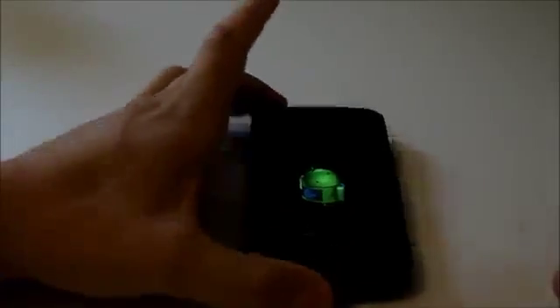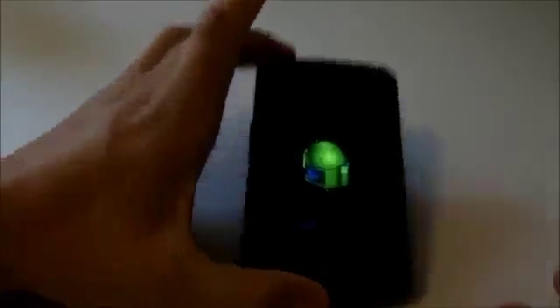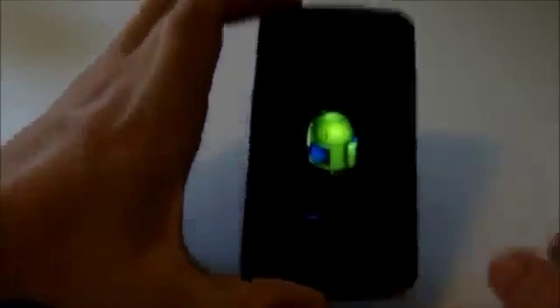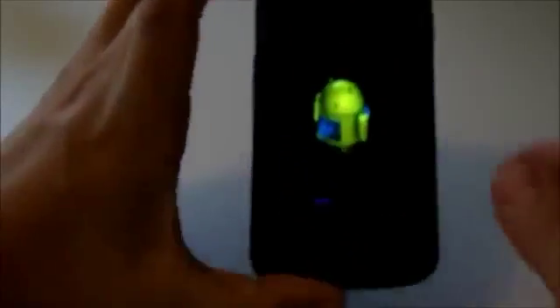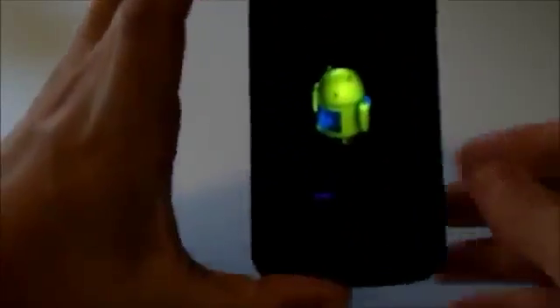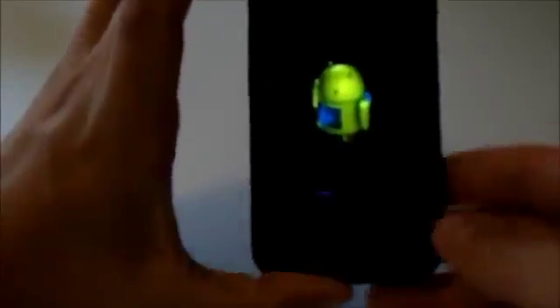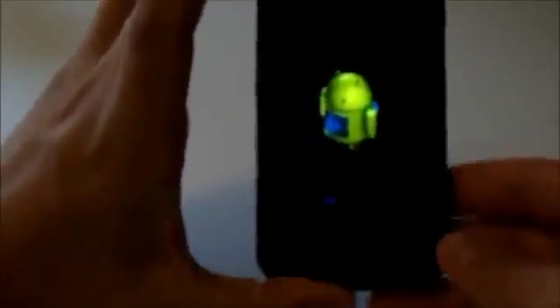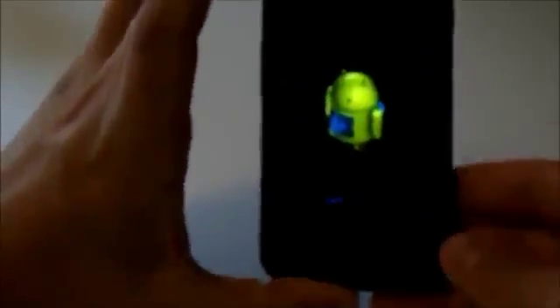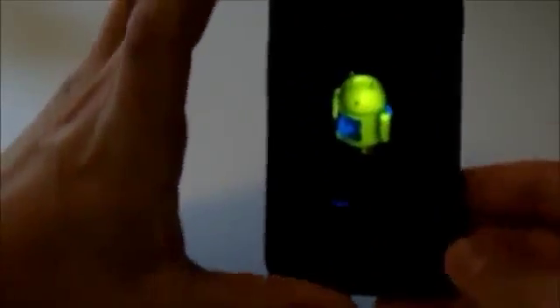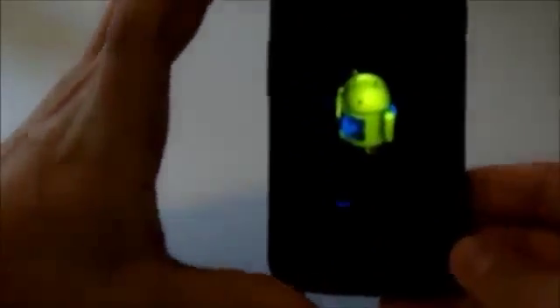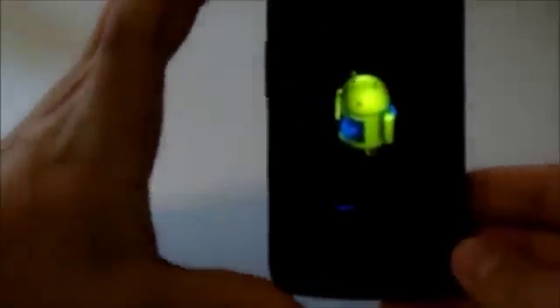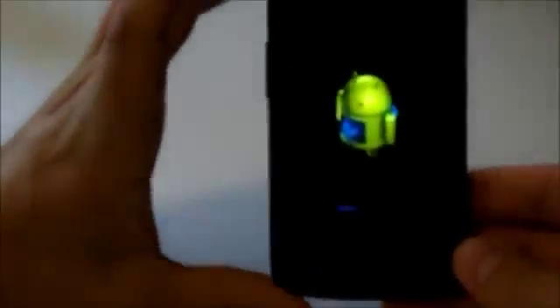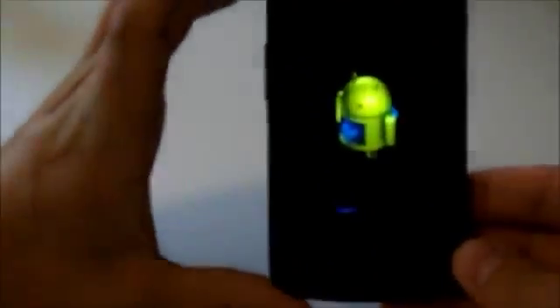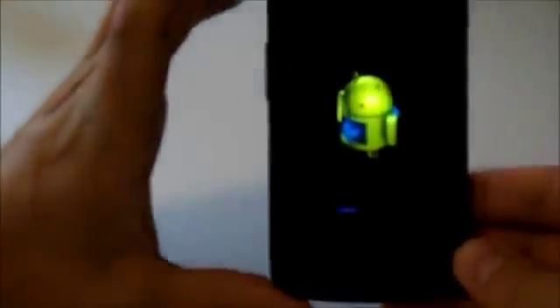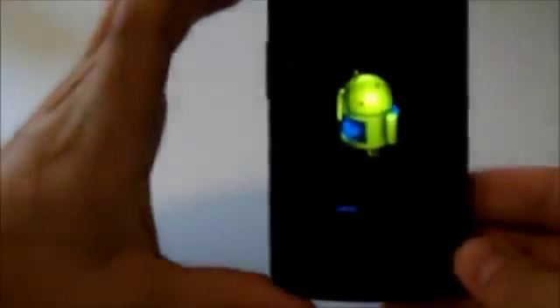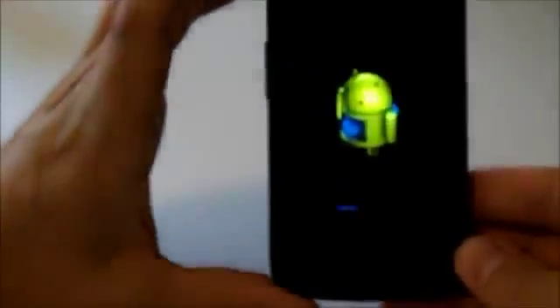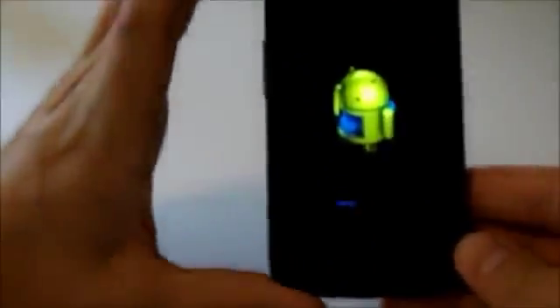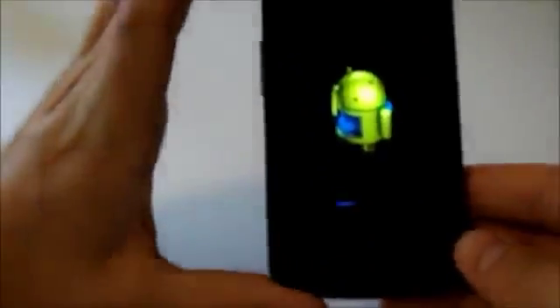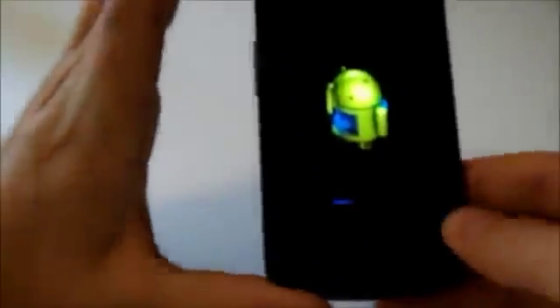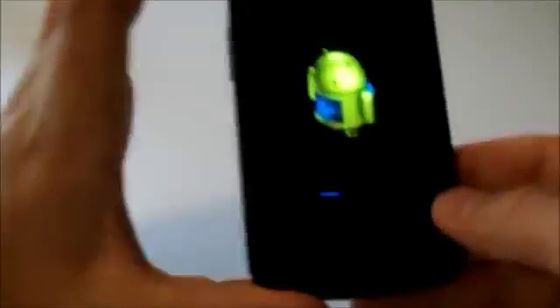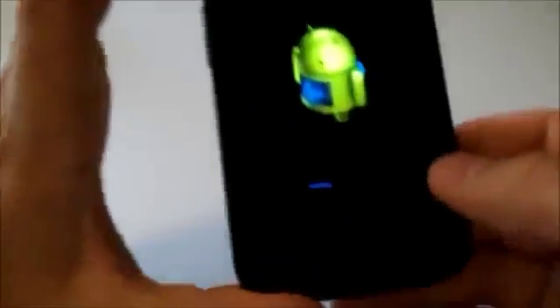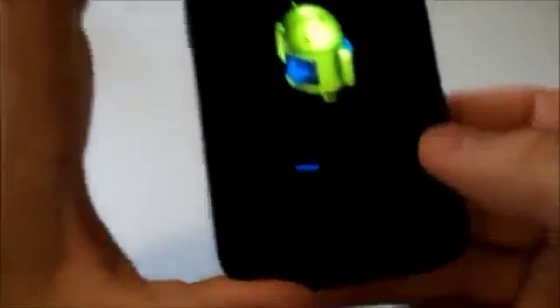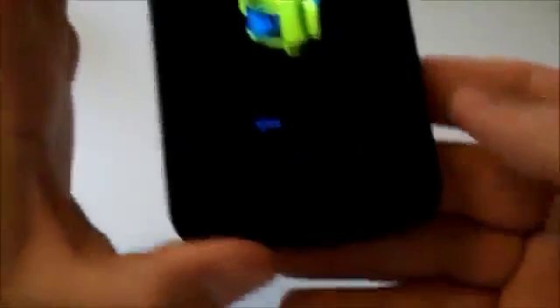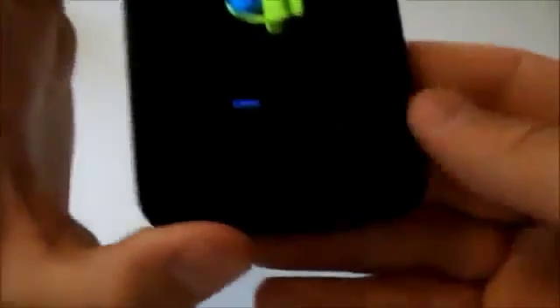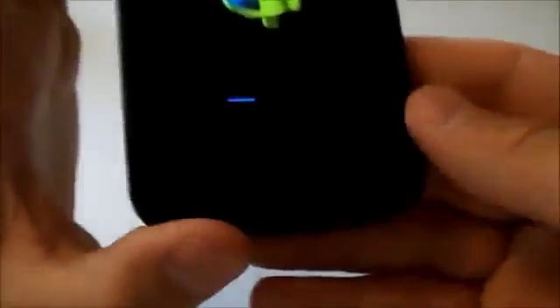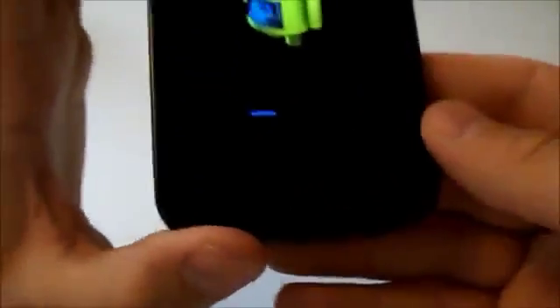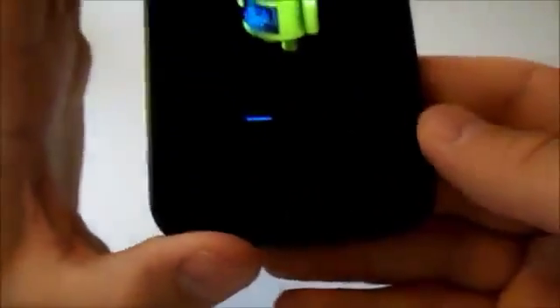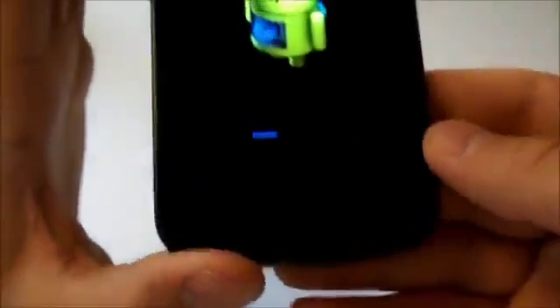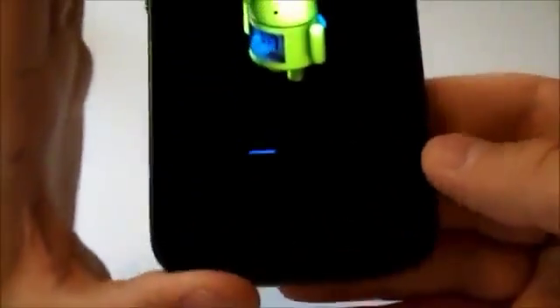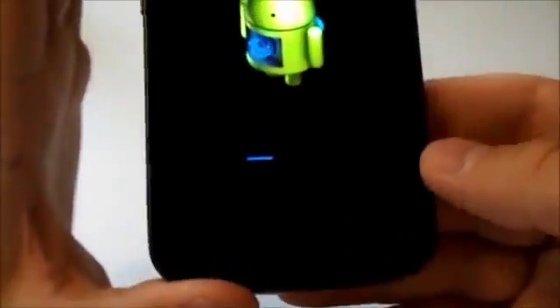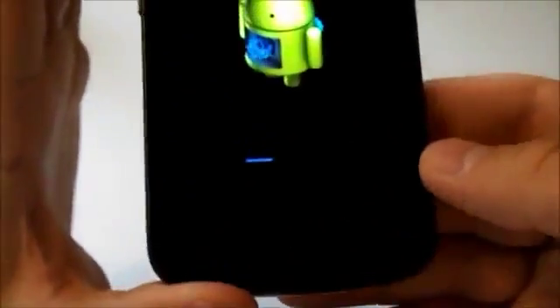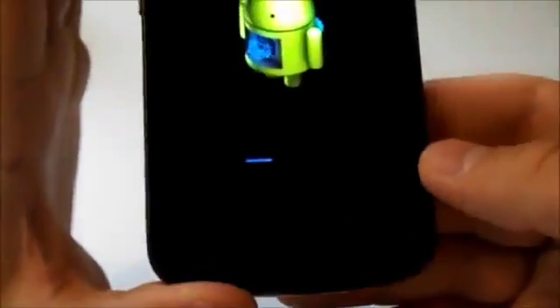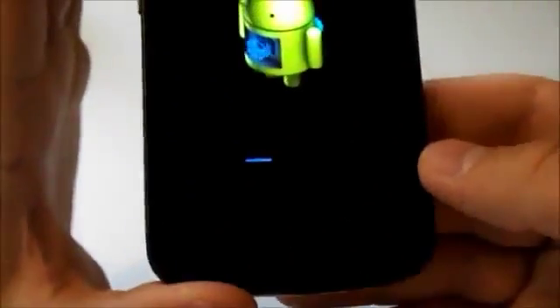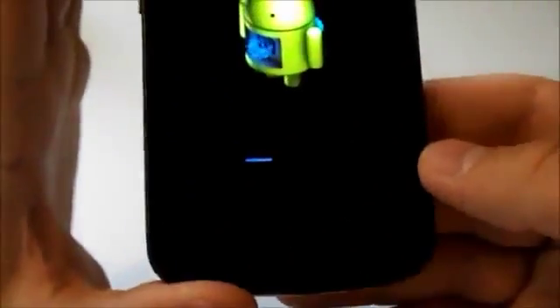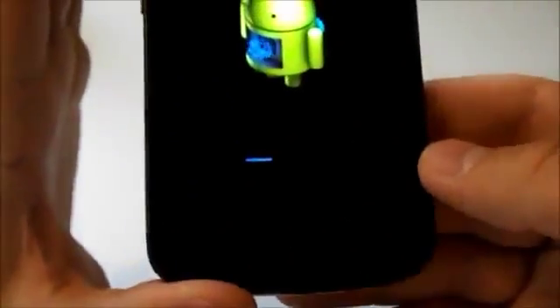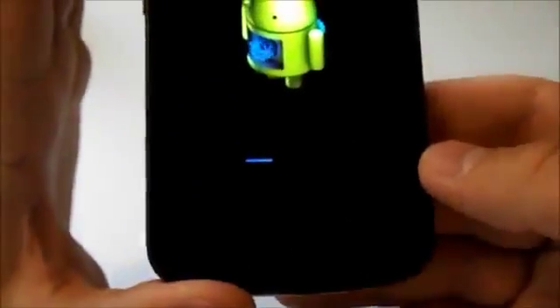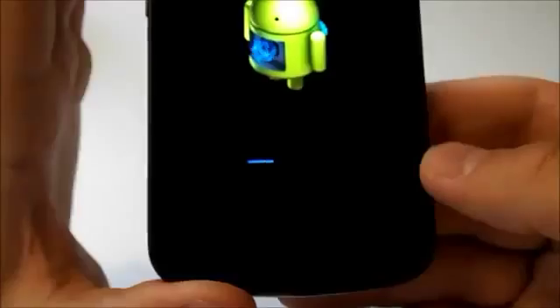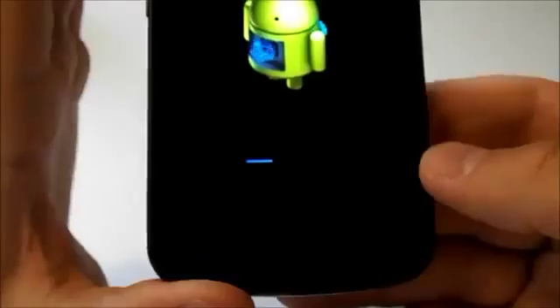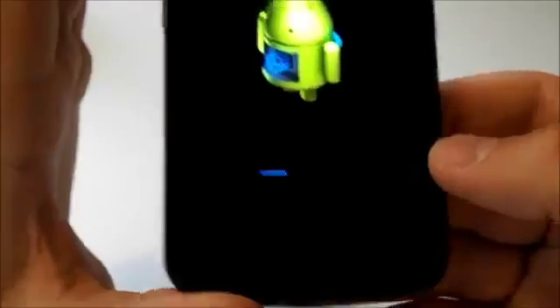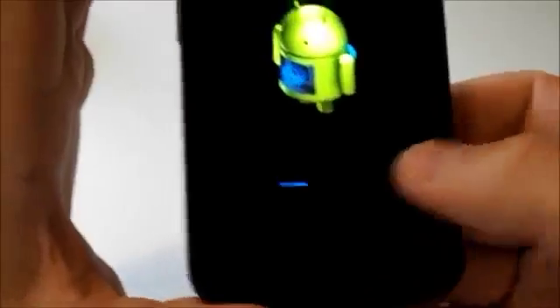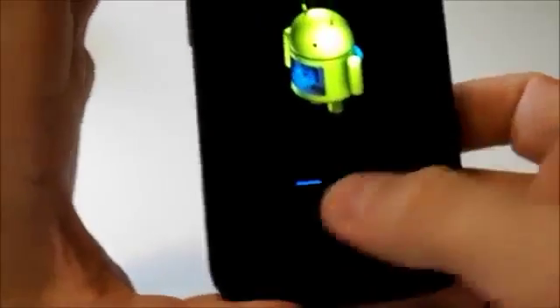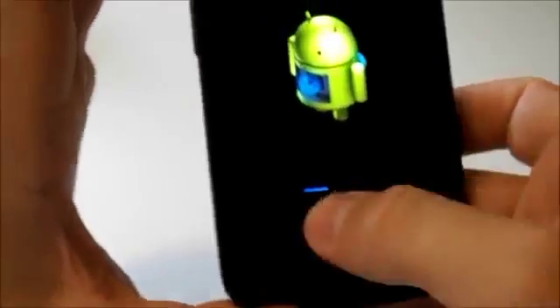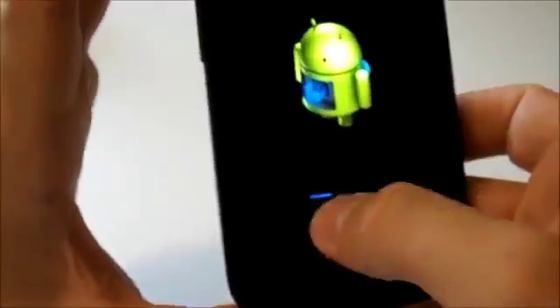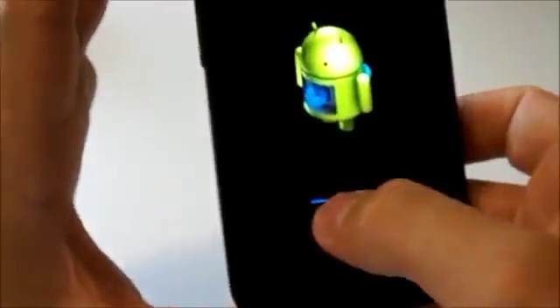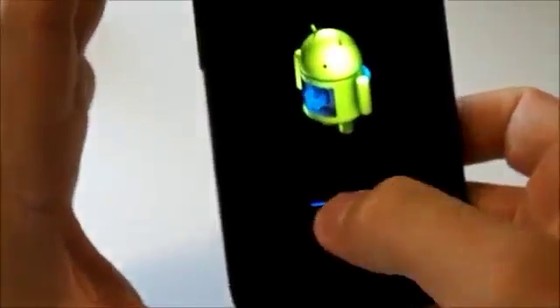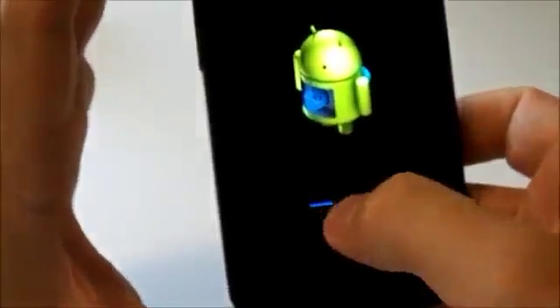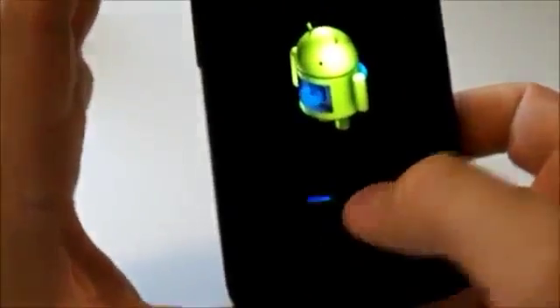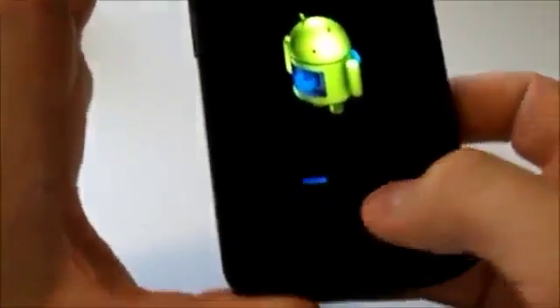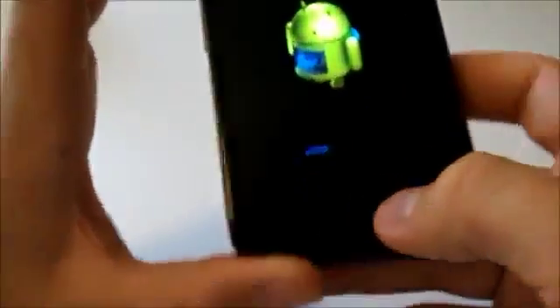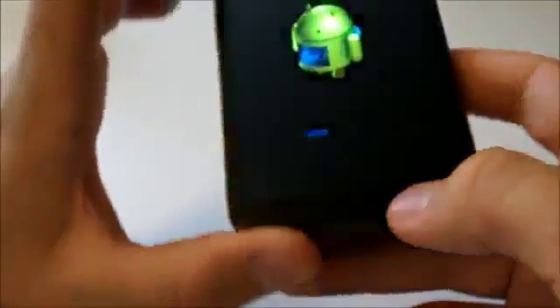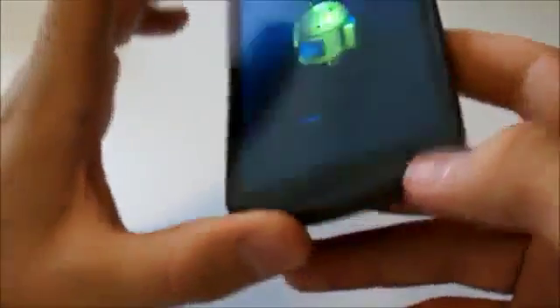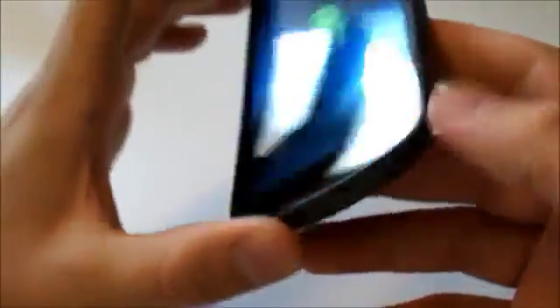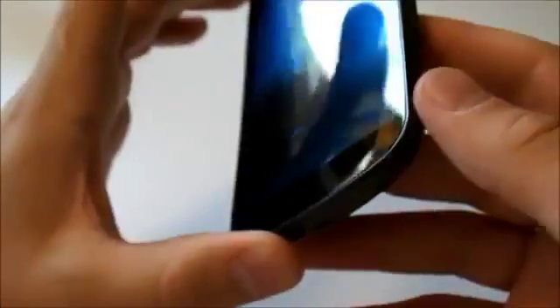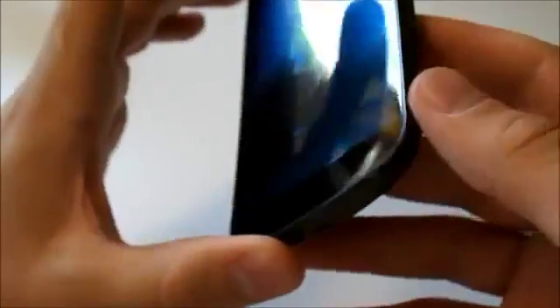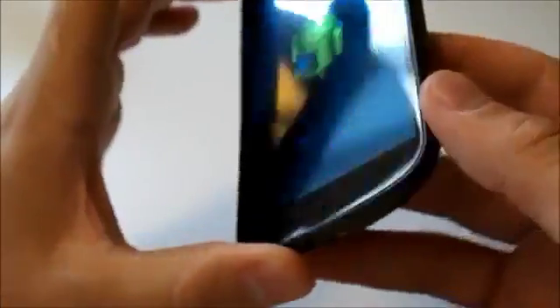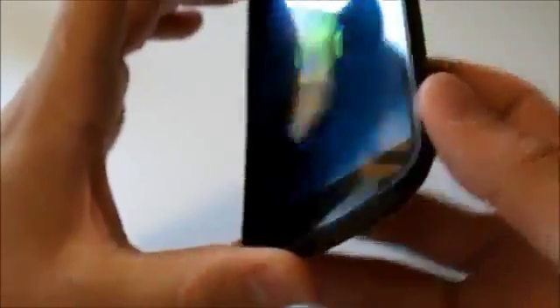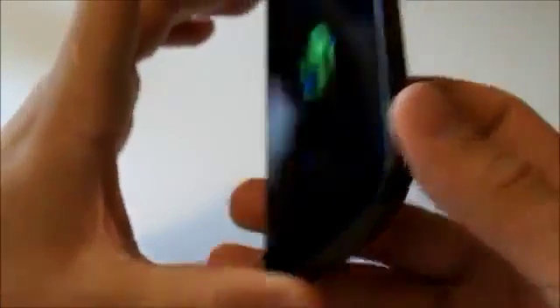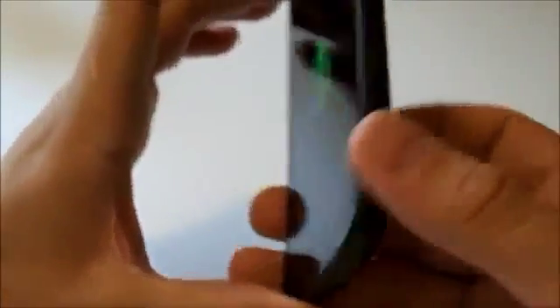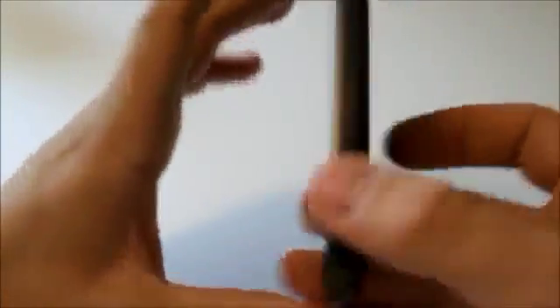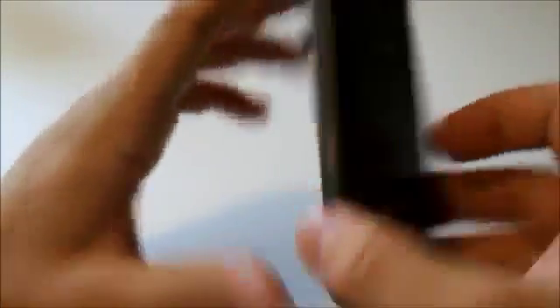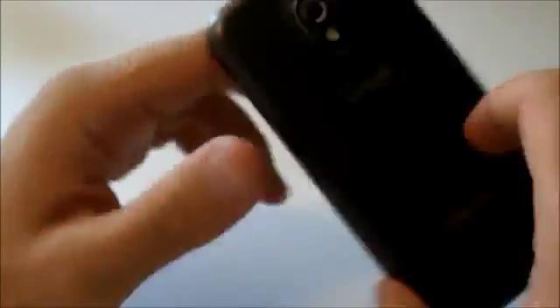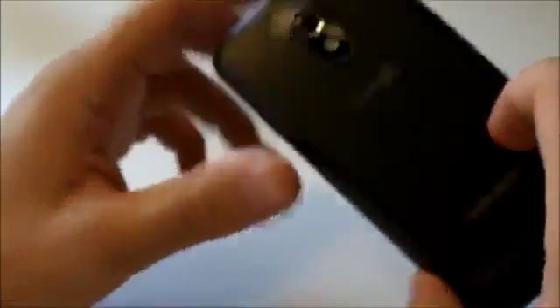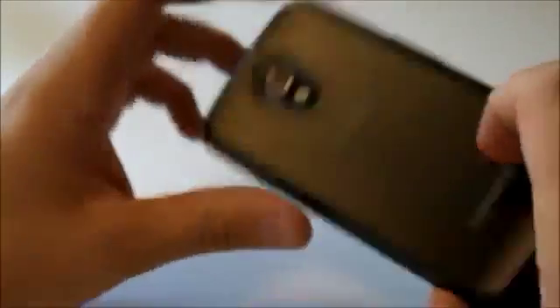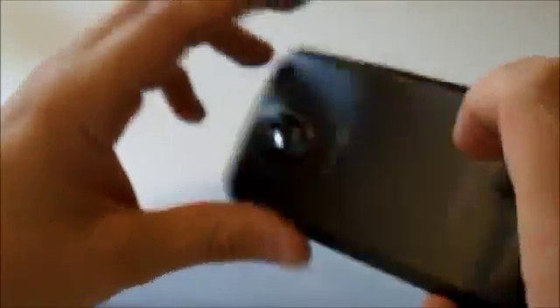As you can see here we have our little Andy and our progress bar right there, letting us know what our progress is on the install of Jelly Bean.